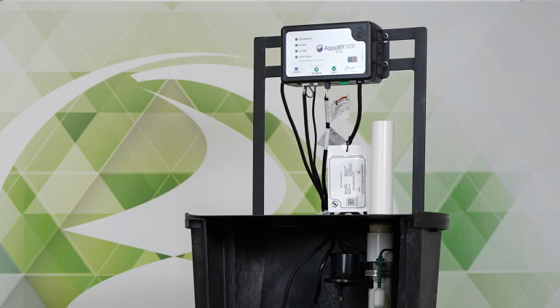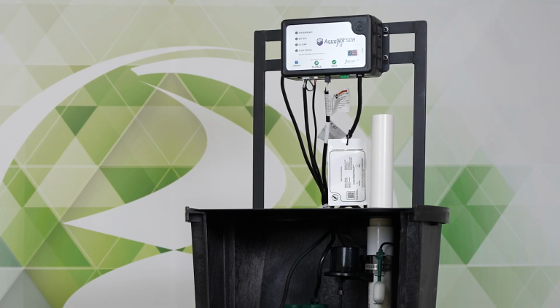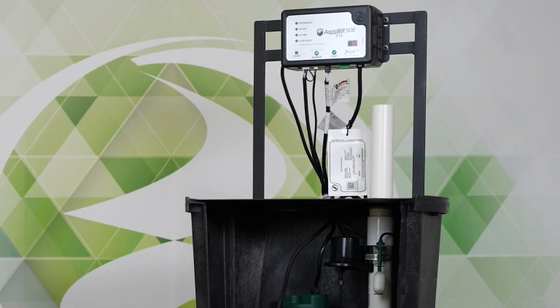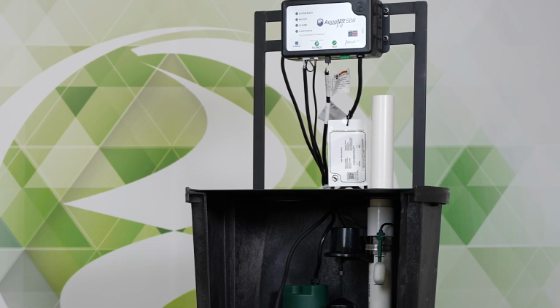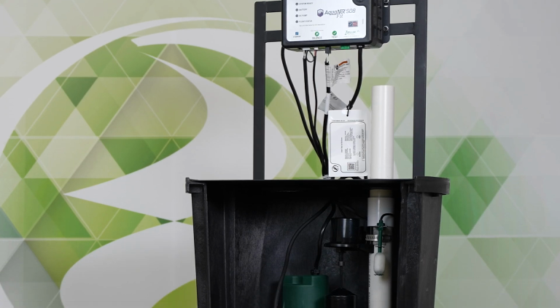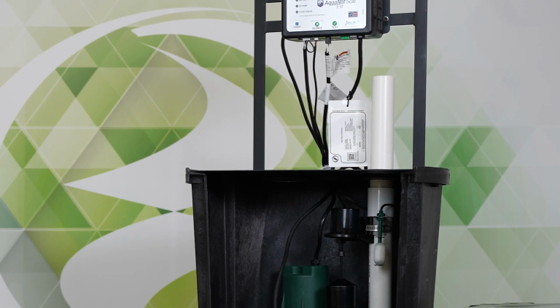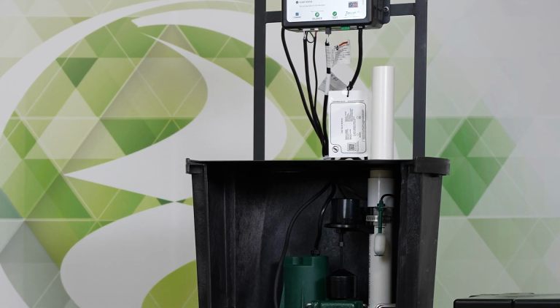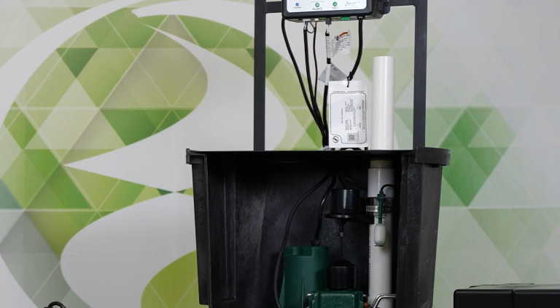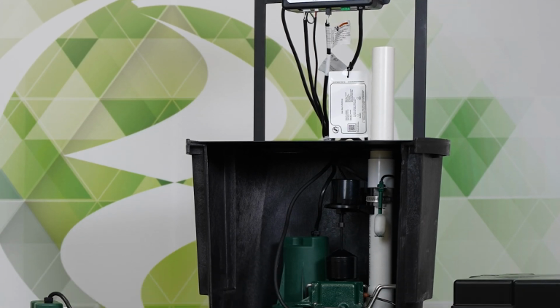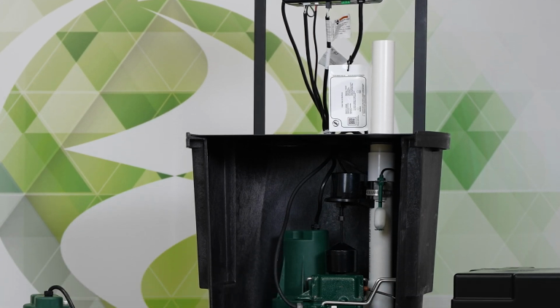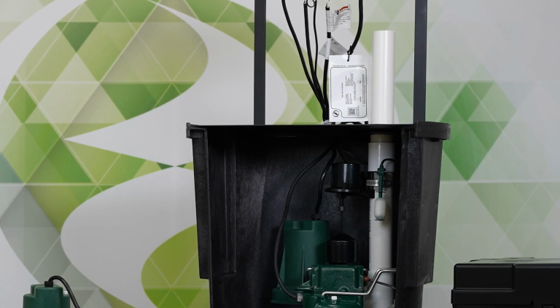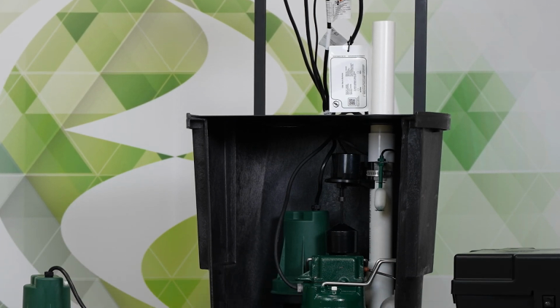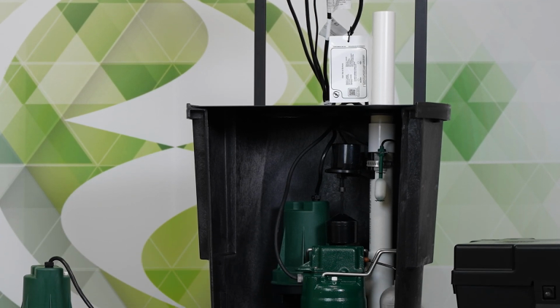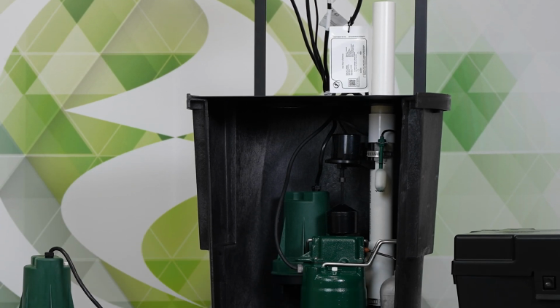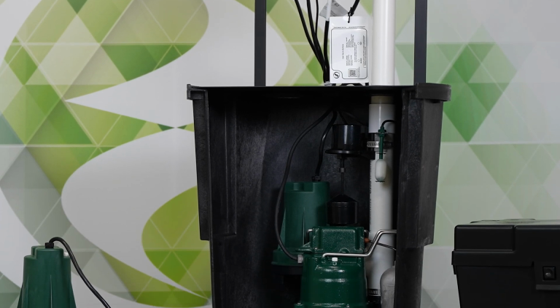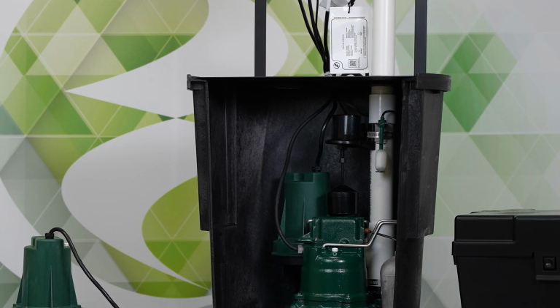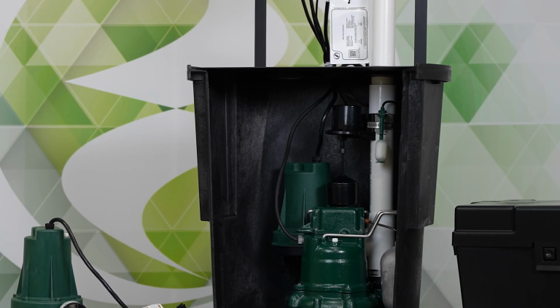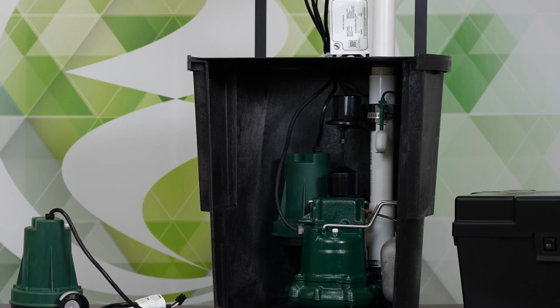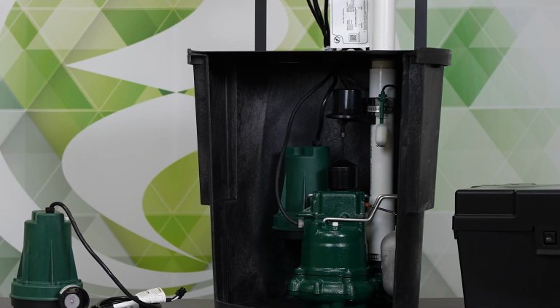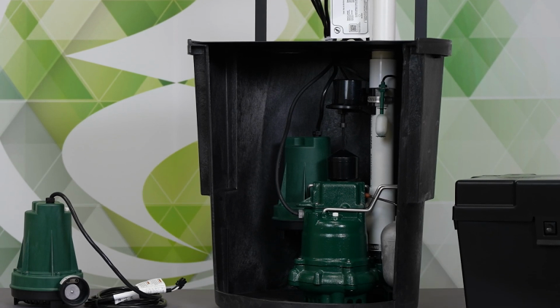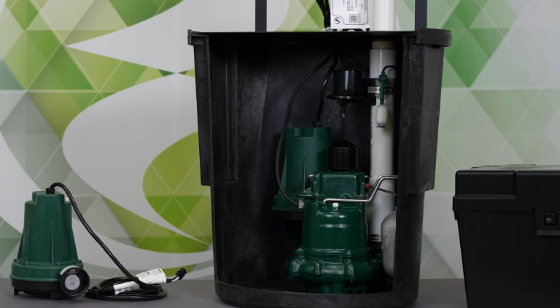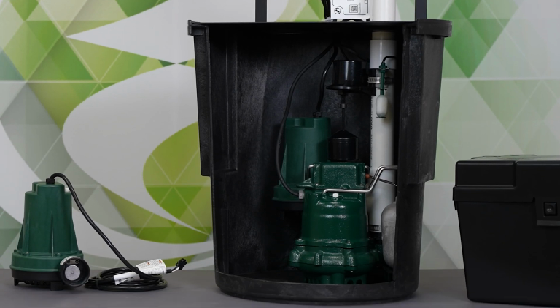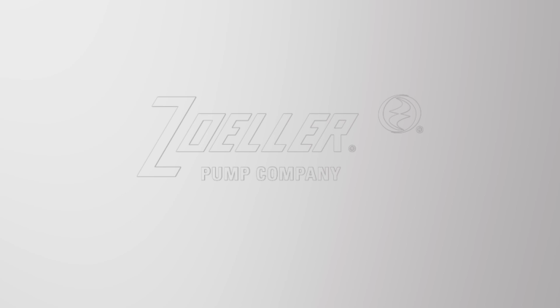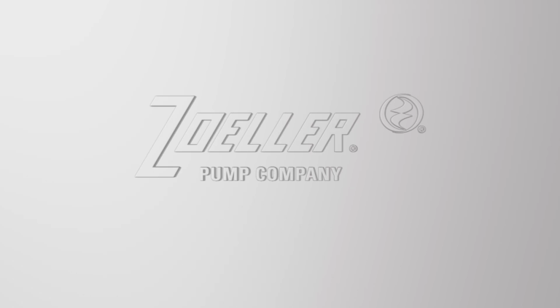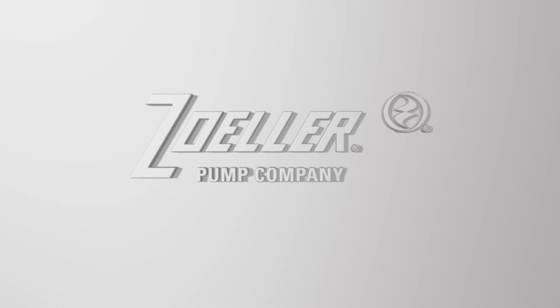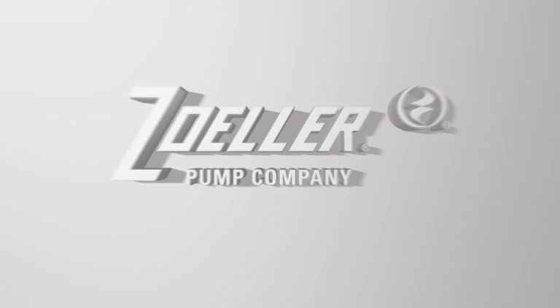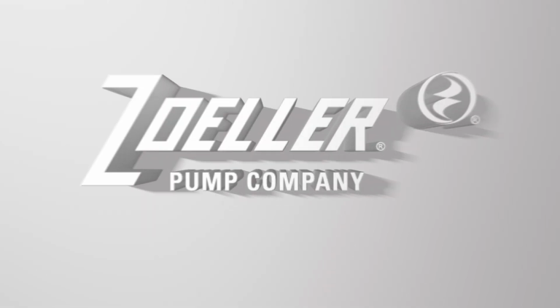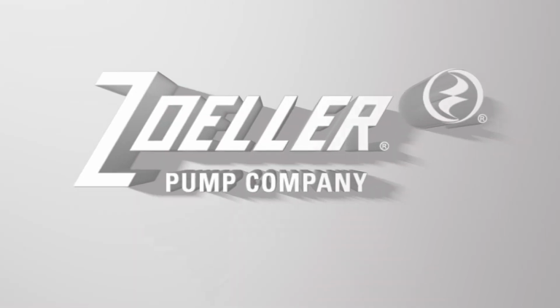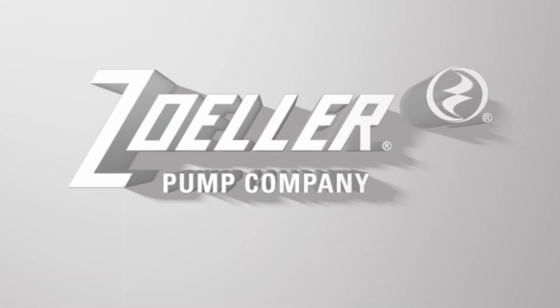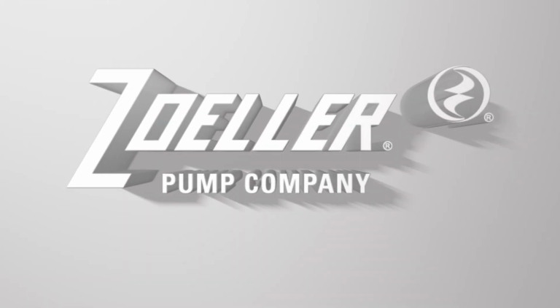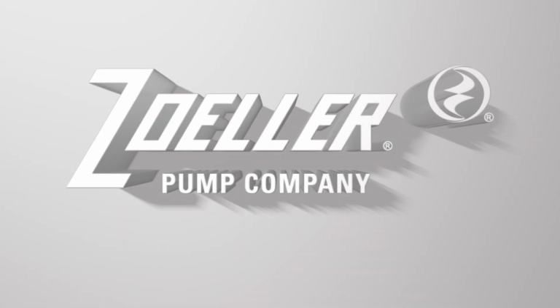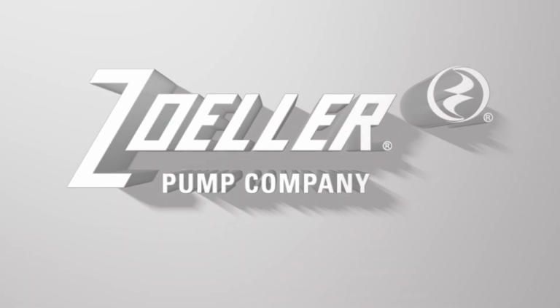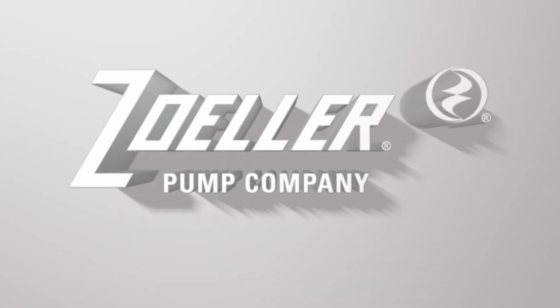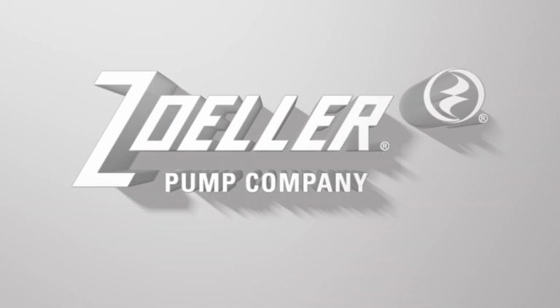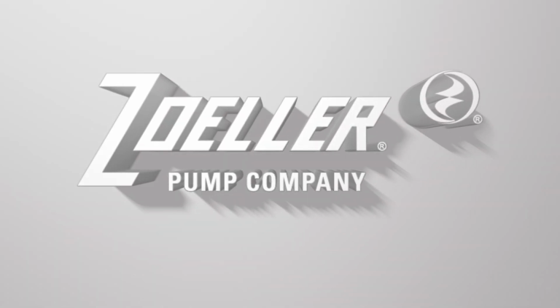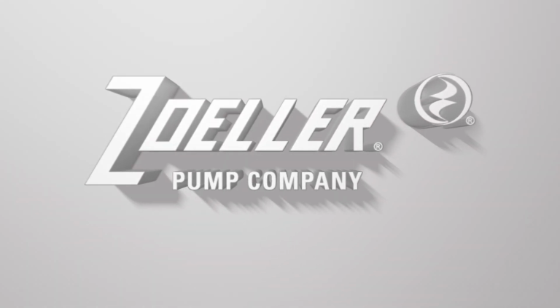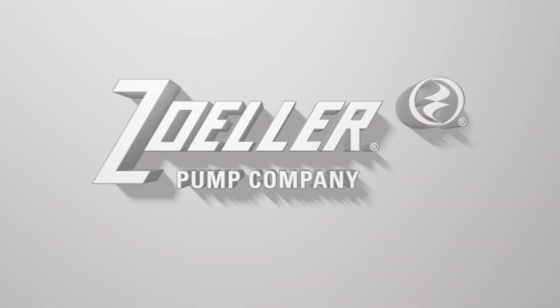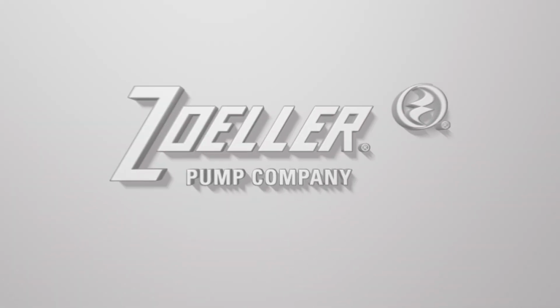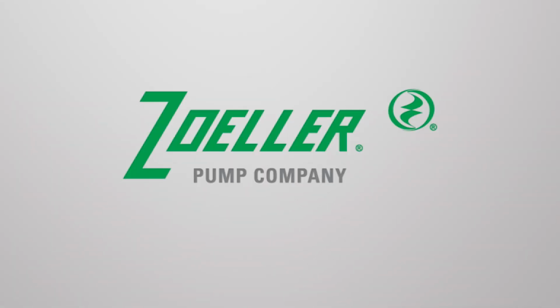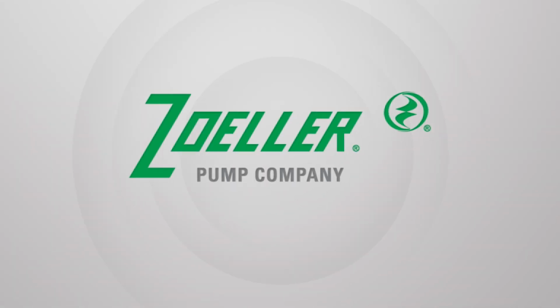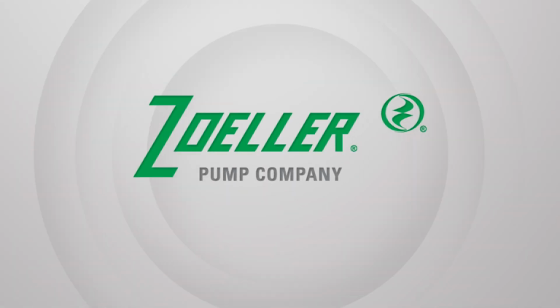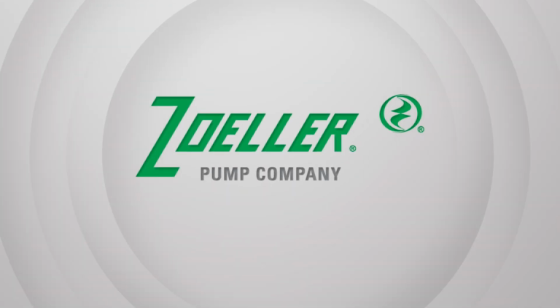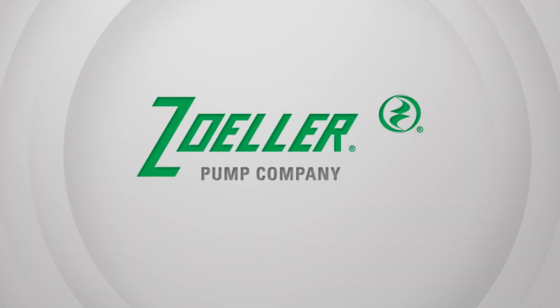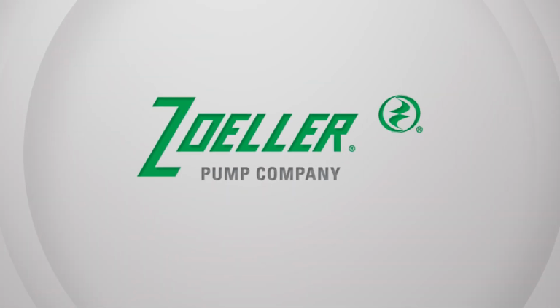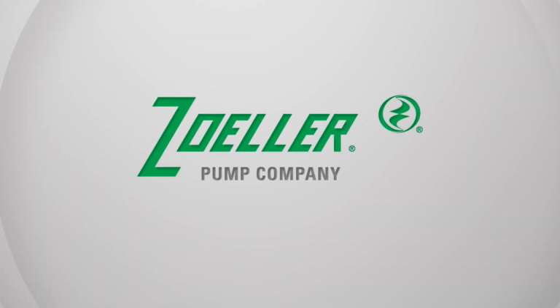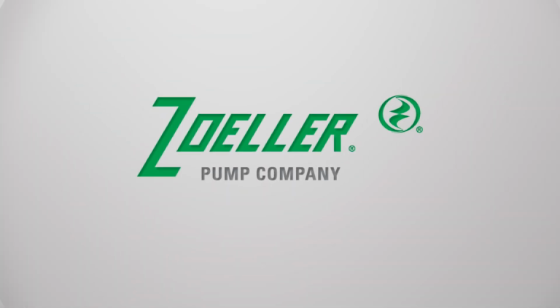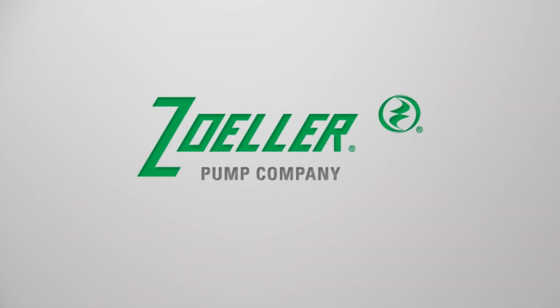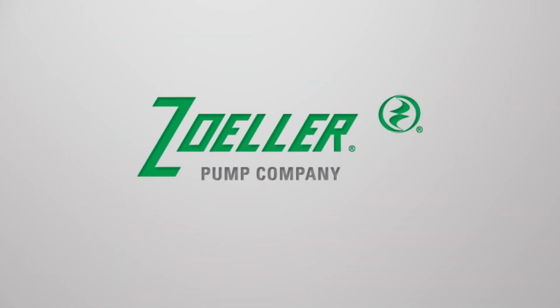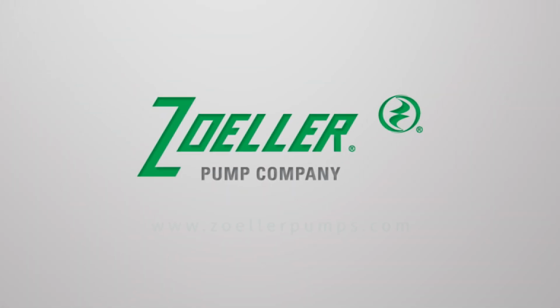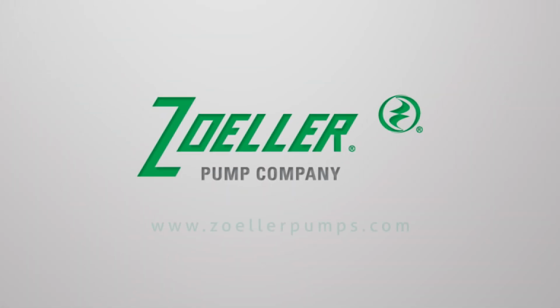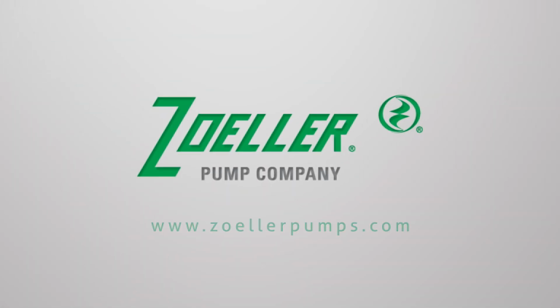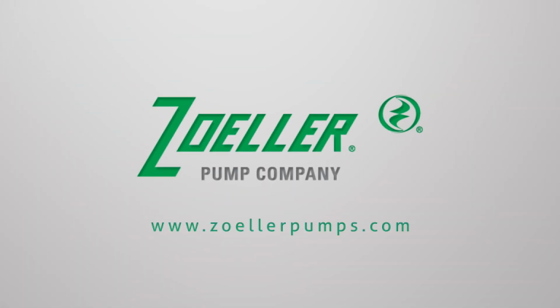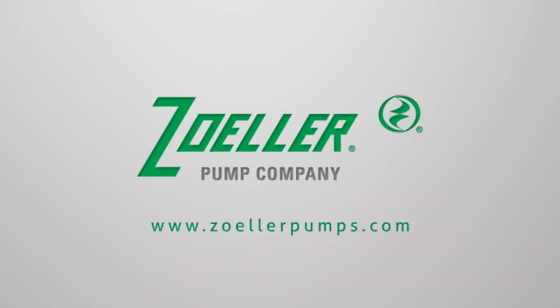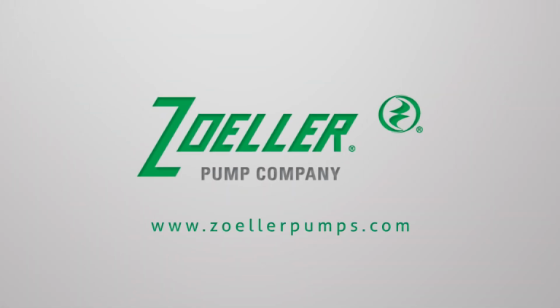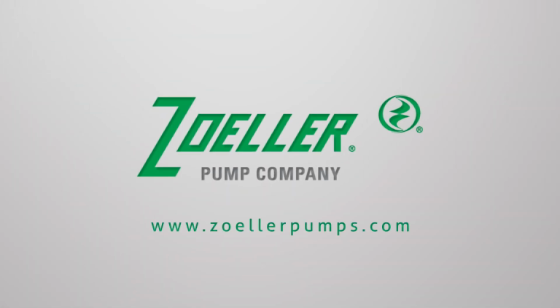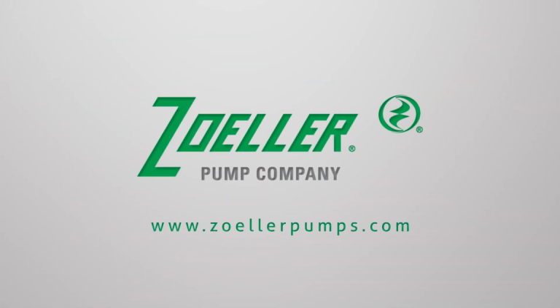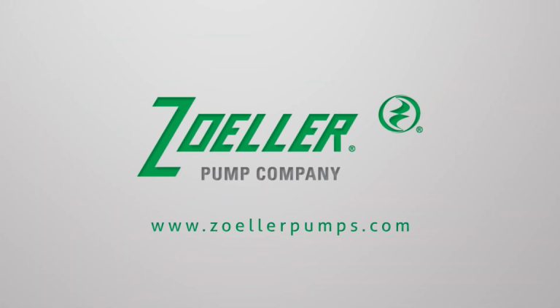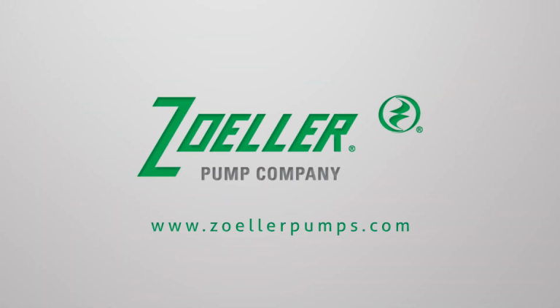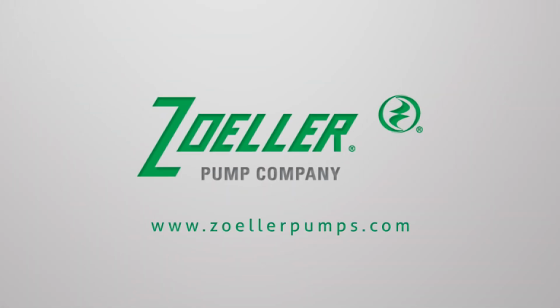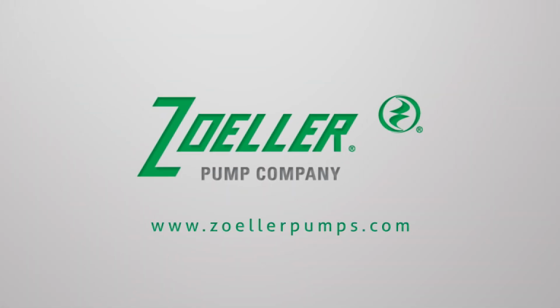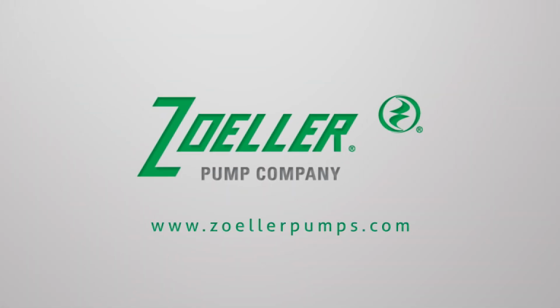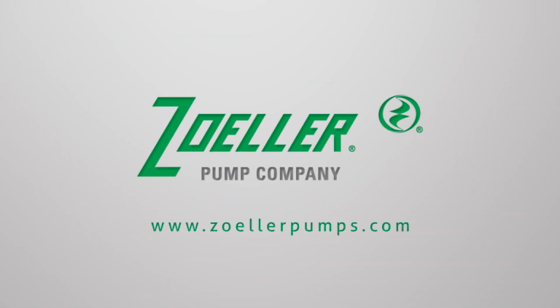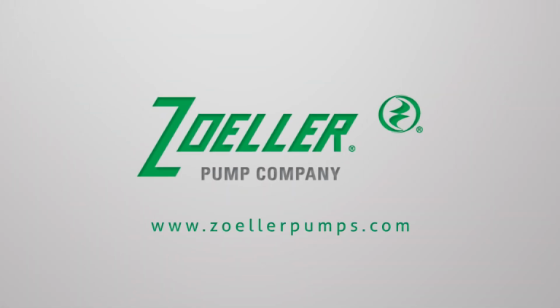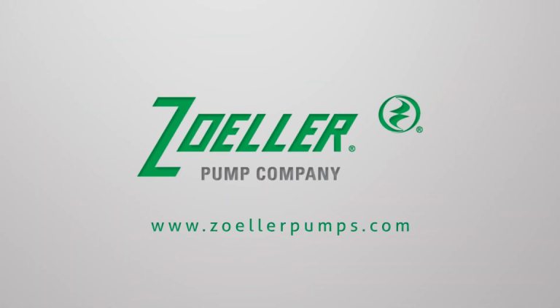If you want more information on this pump, these systems, or any other Zoller product, go to ZollerPumps.com. Thanks.